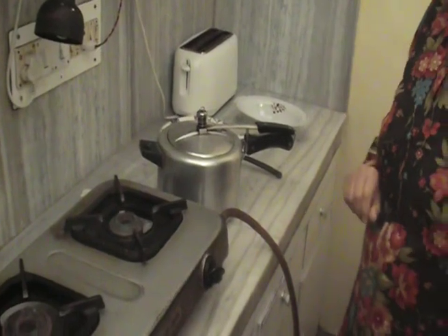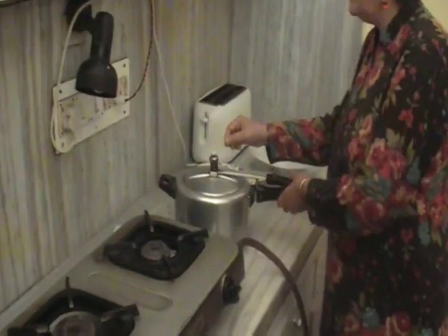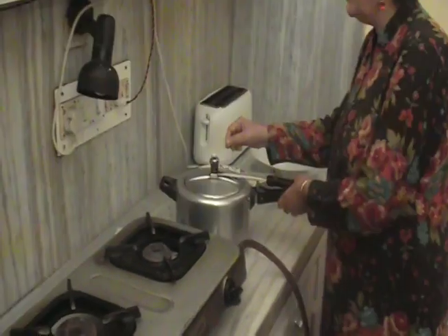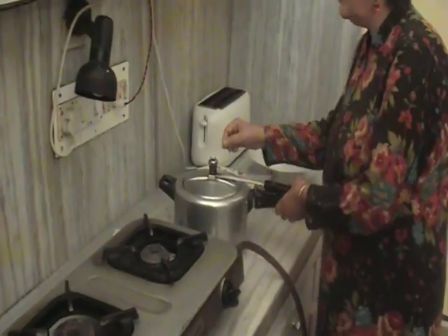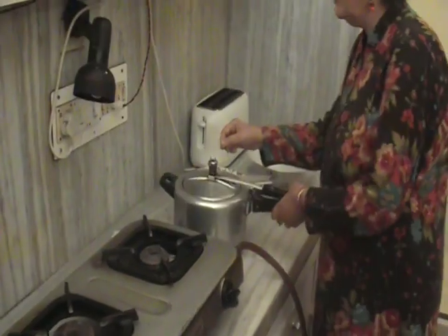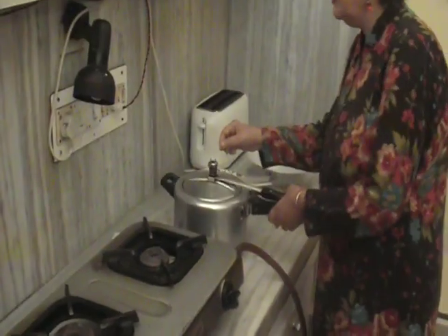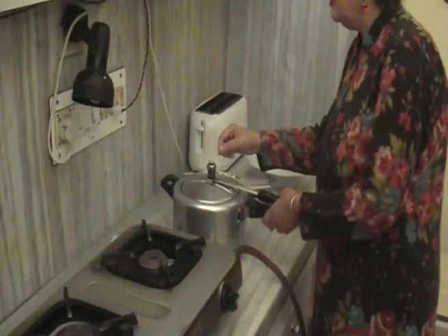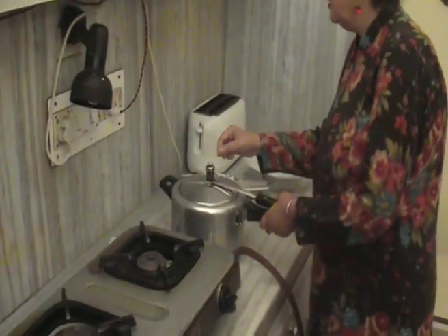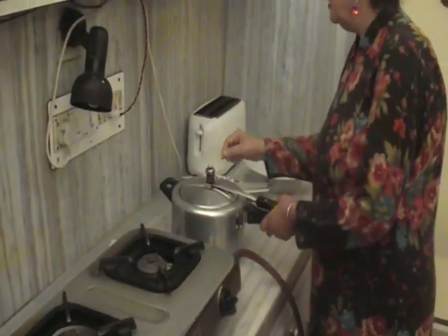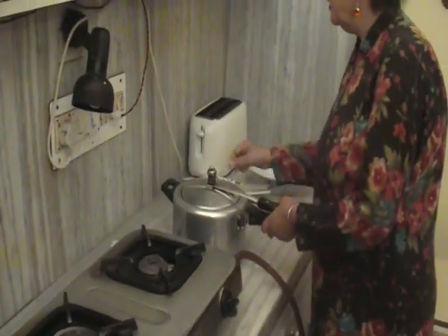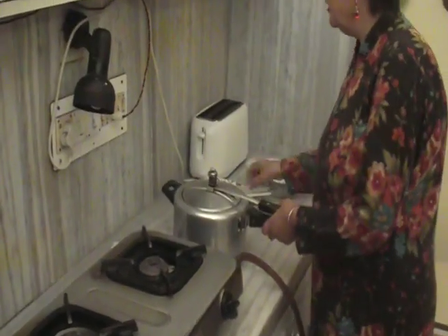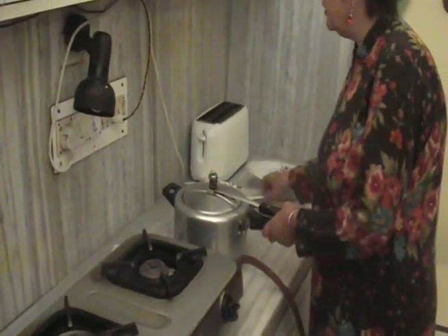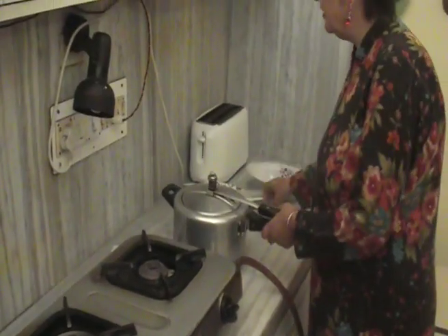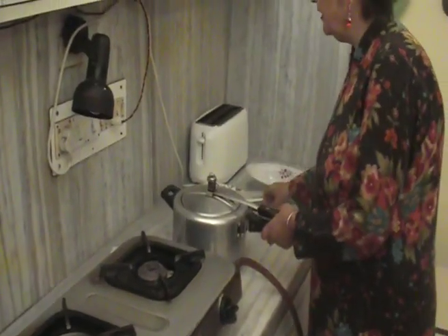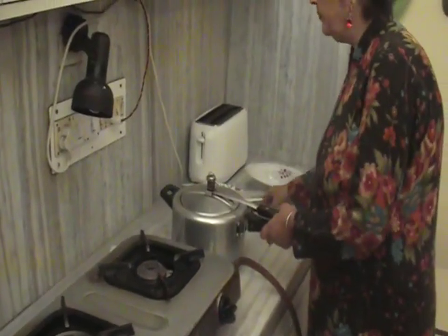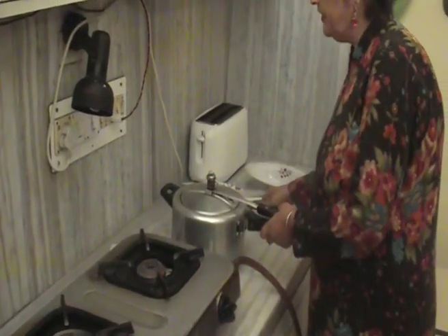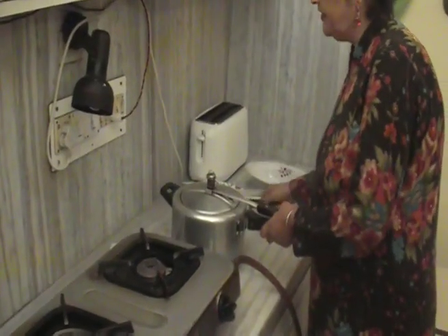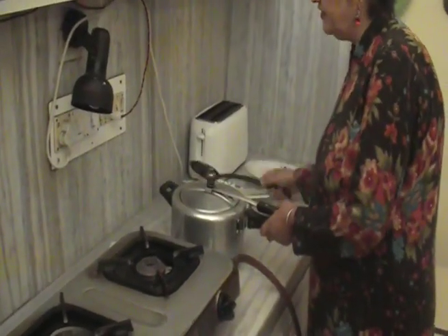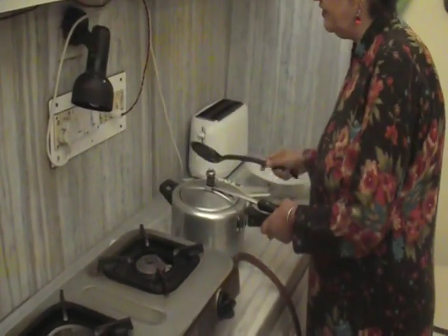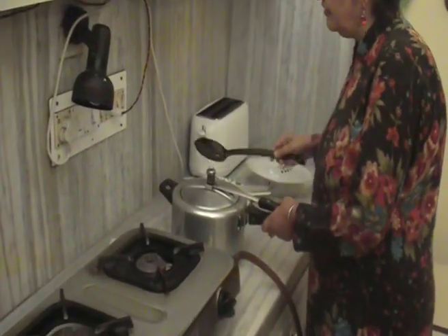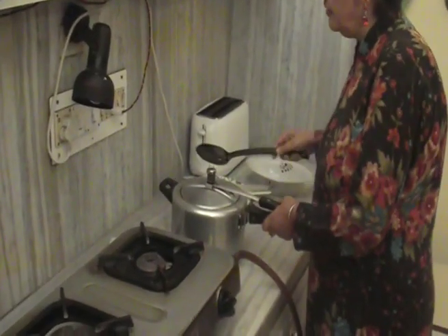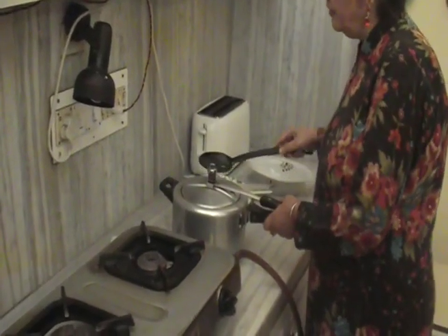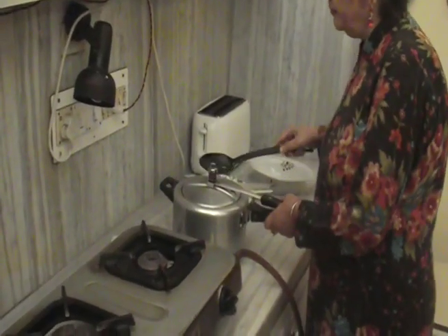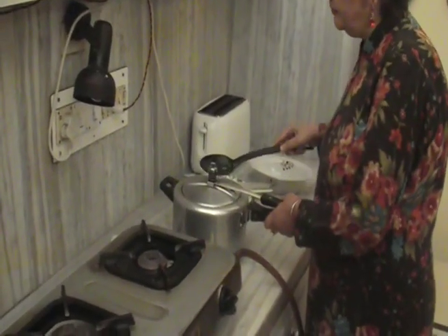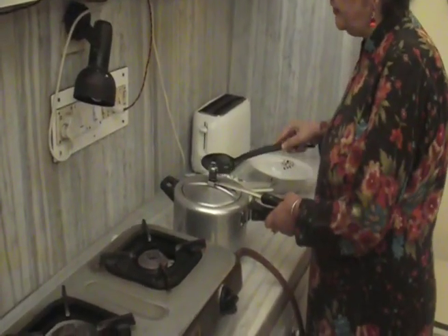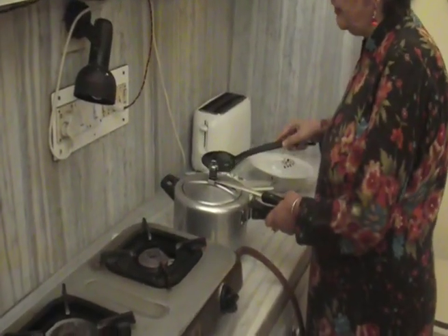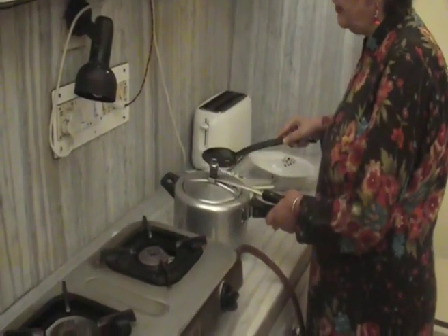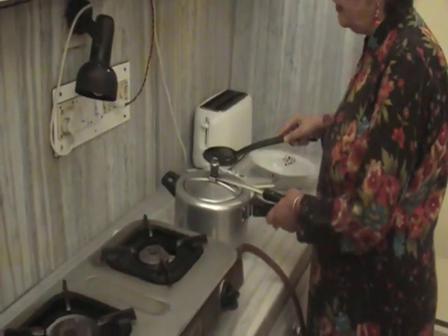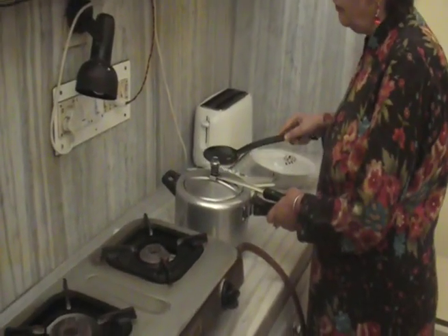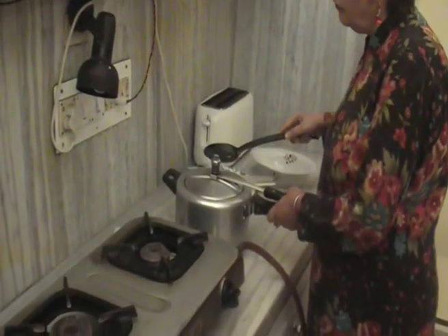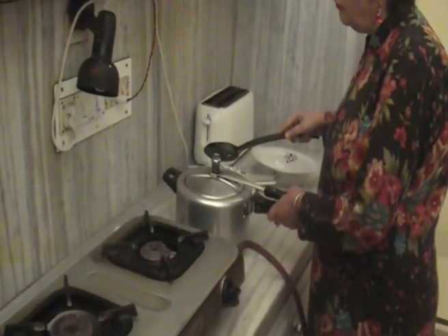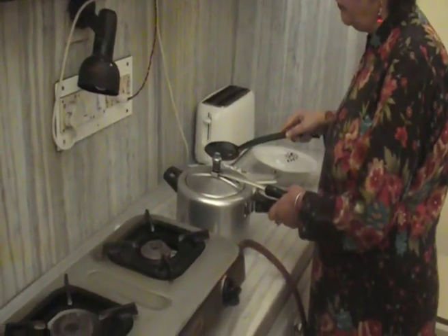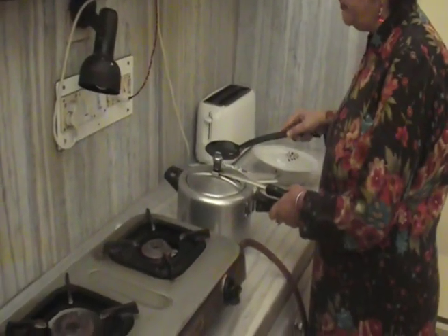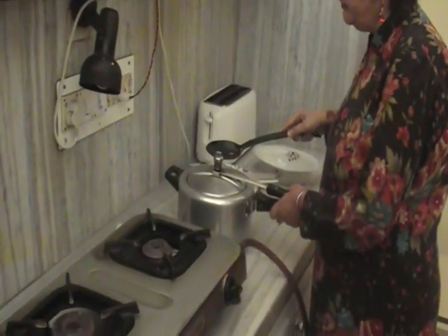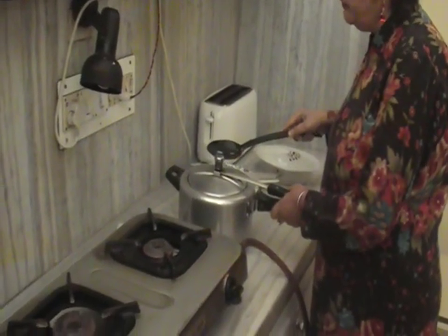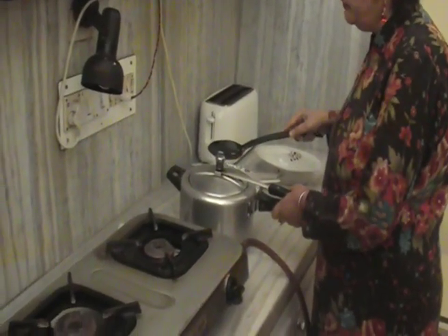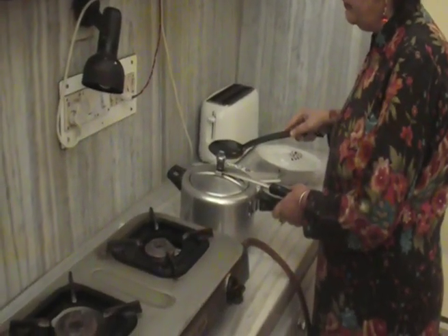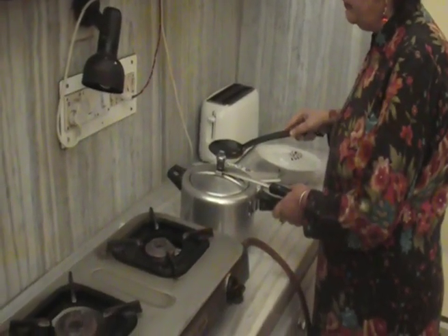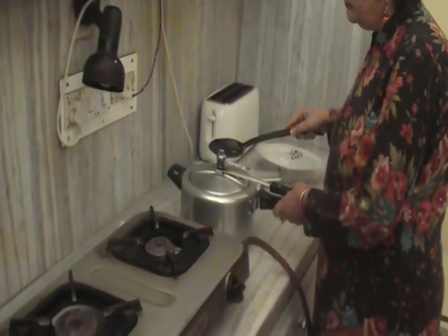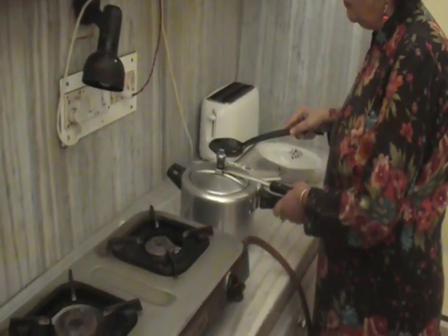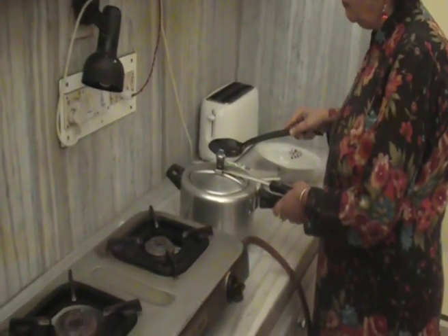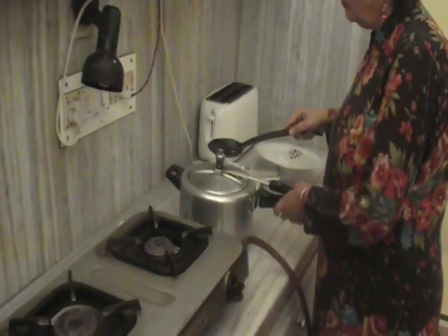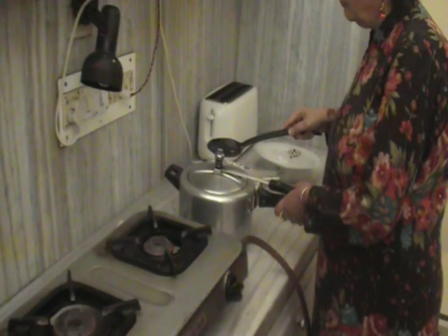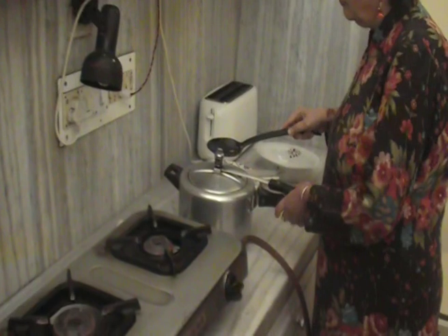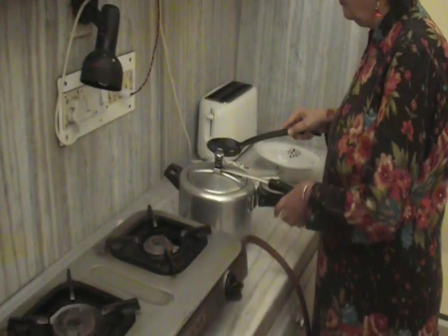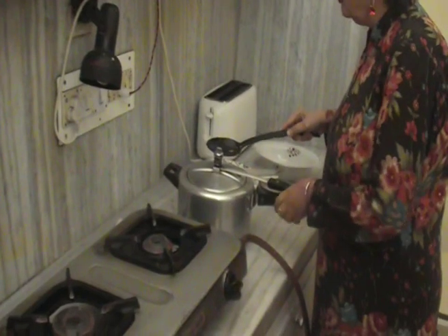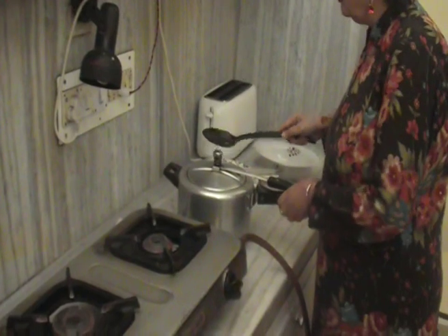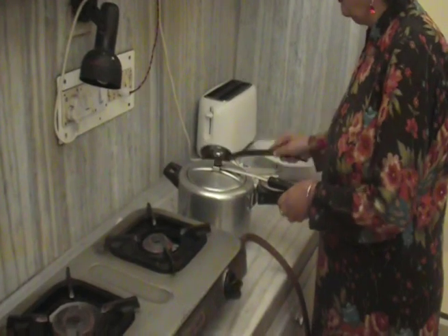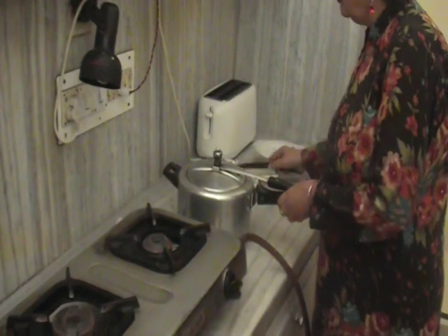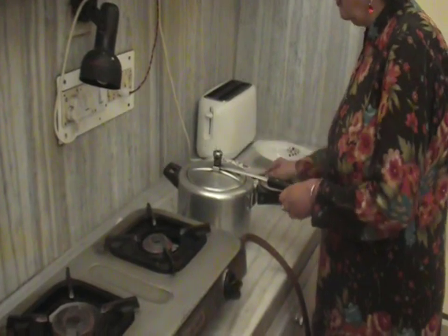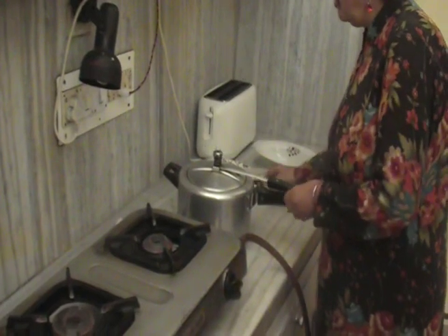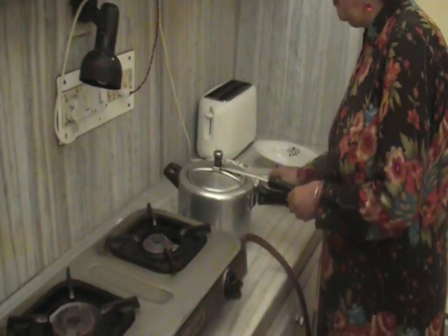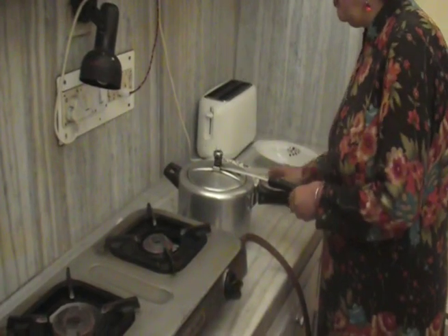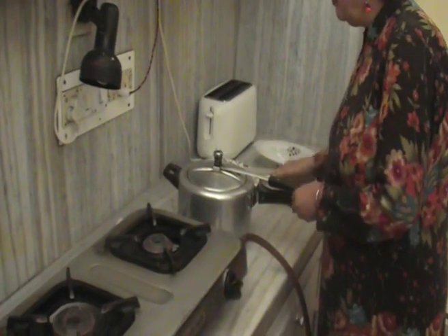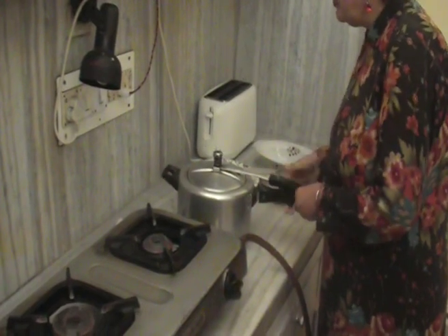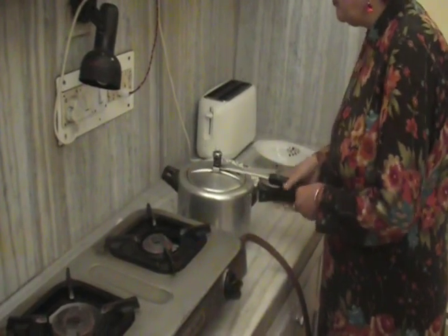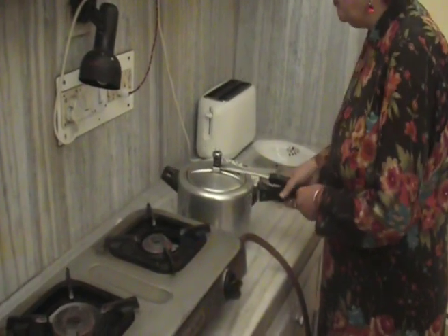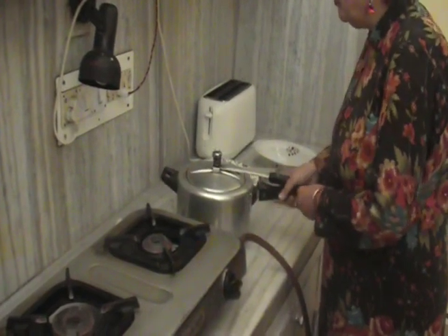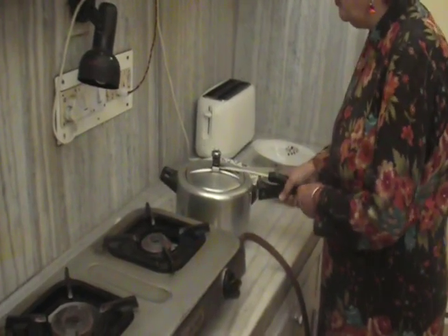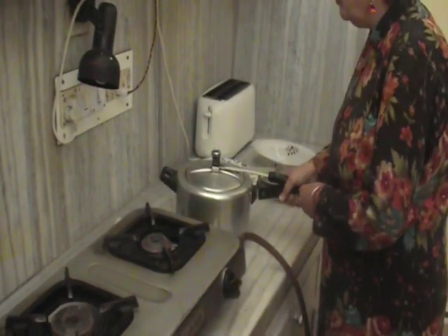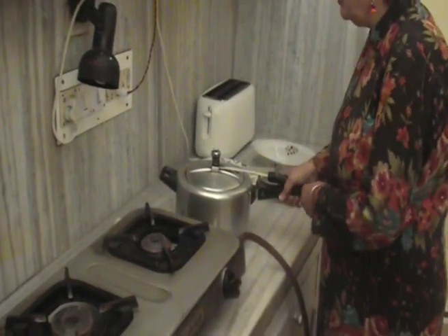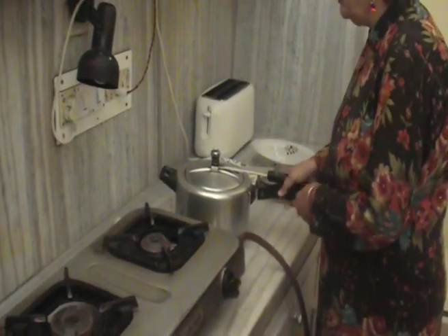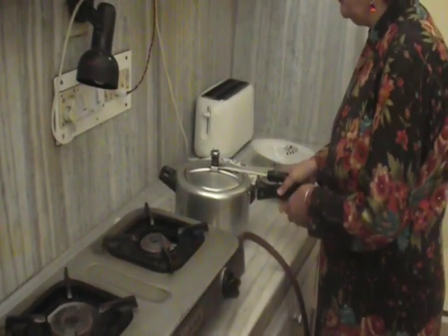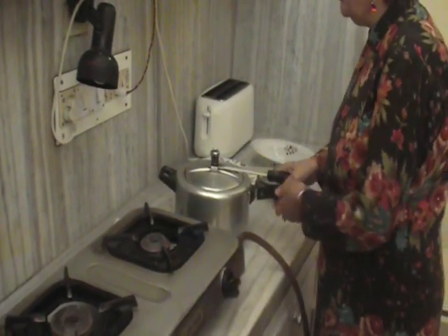The pressure is now all down and now we will open it.